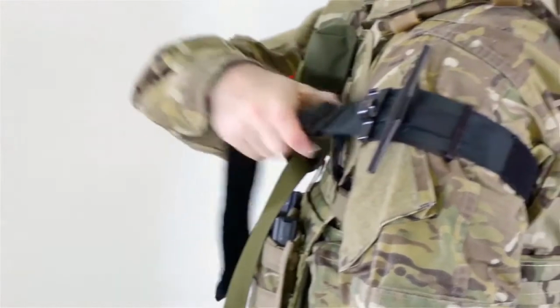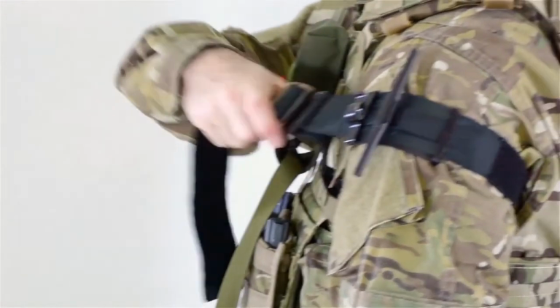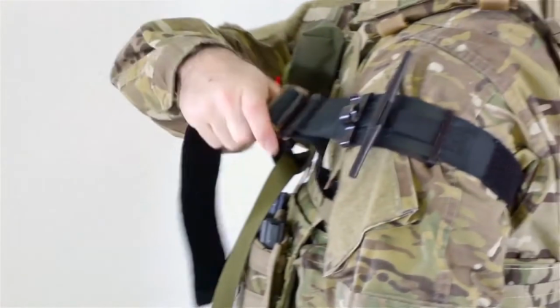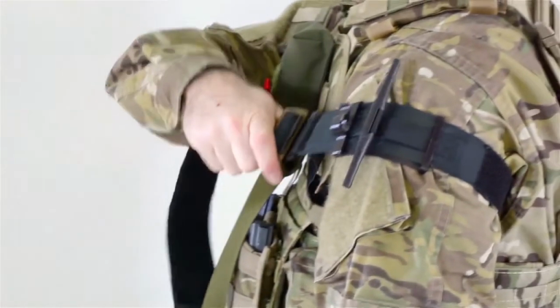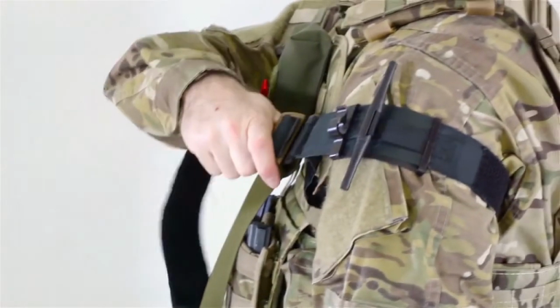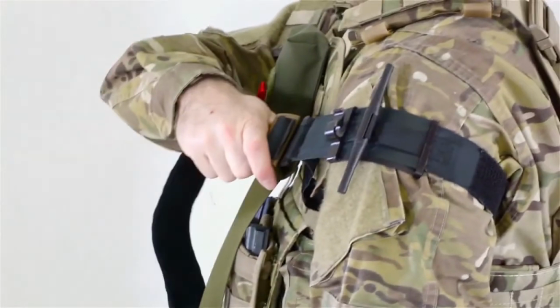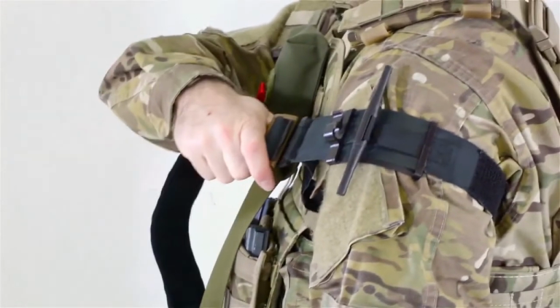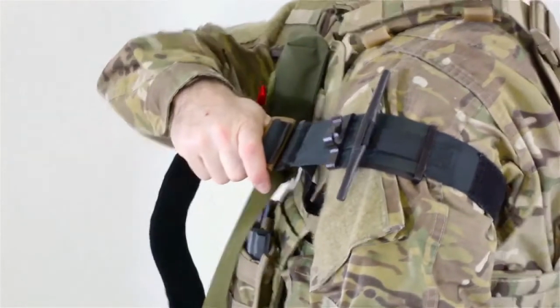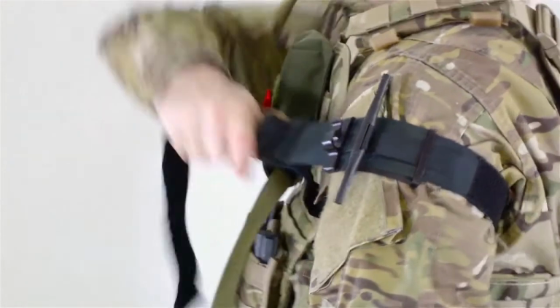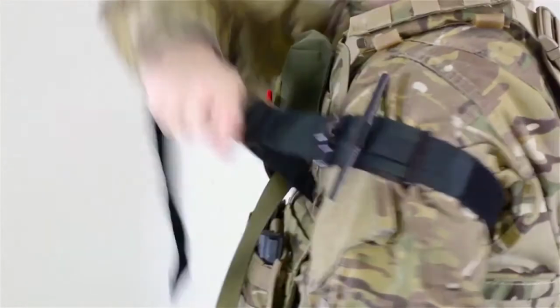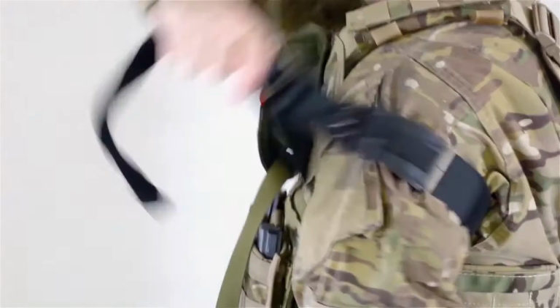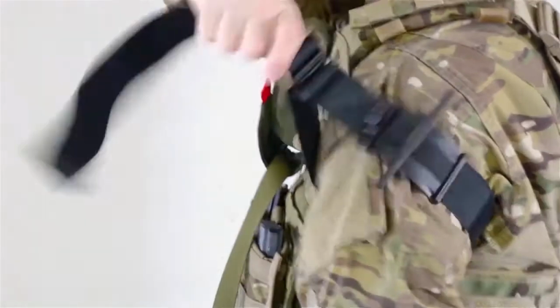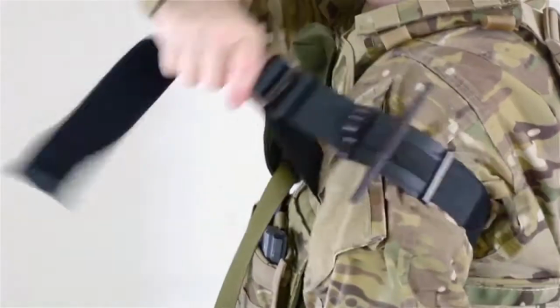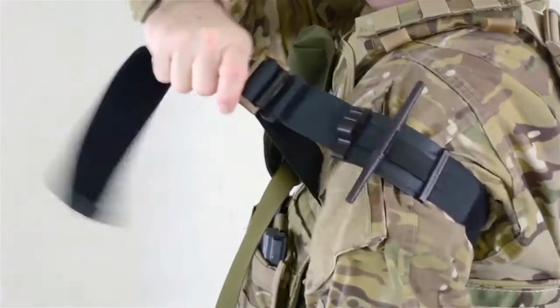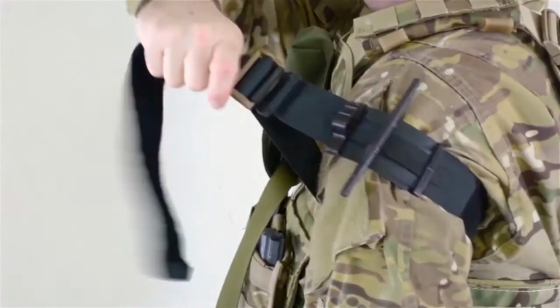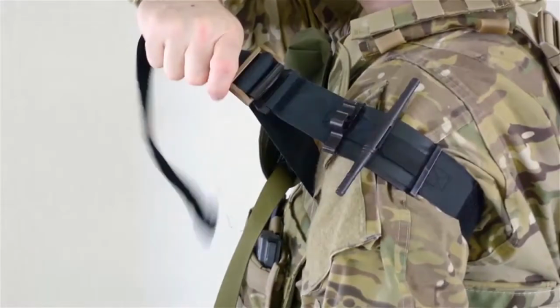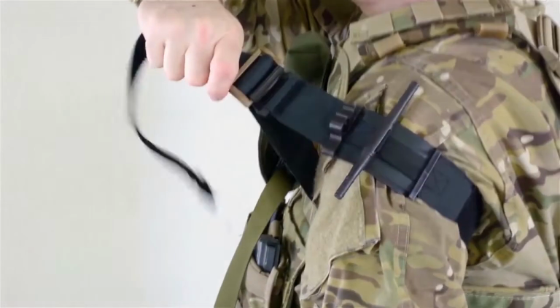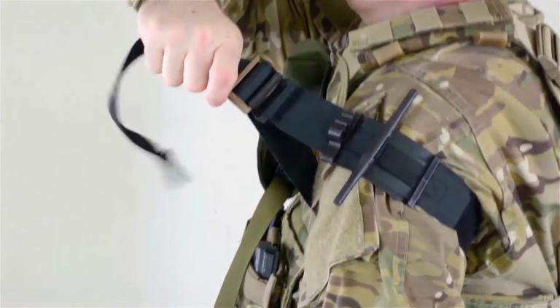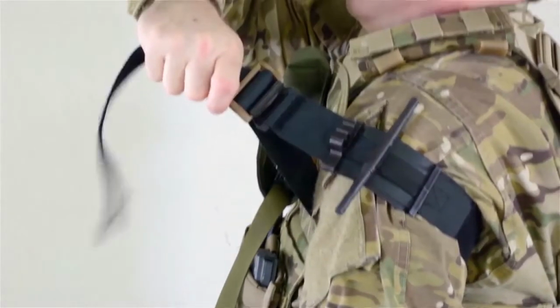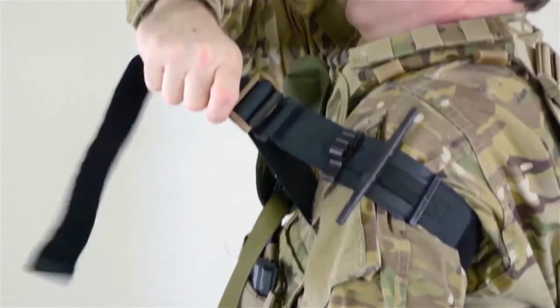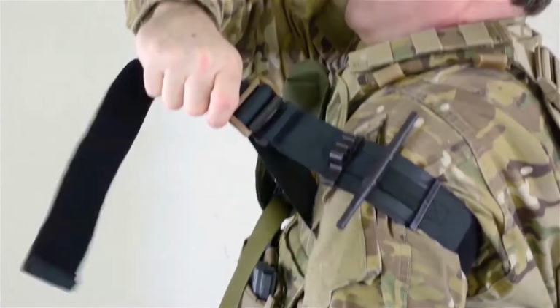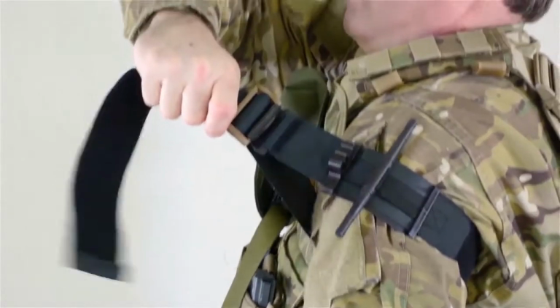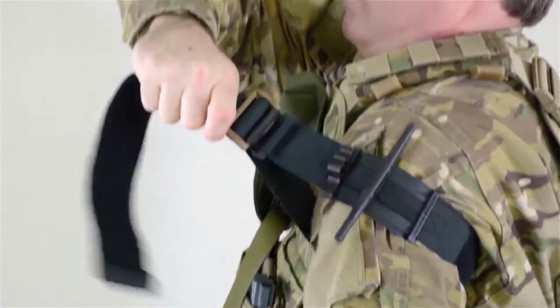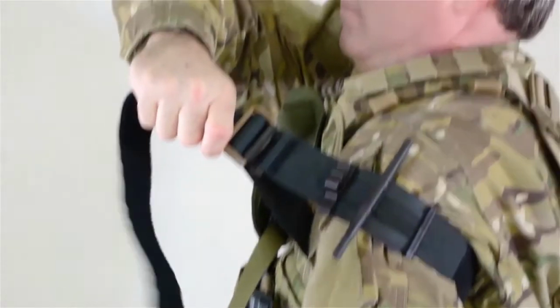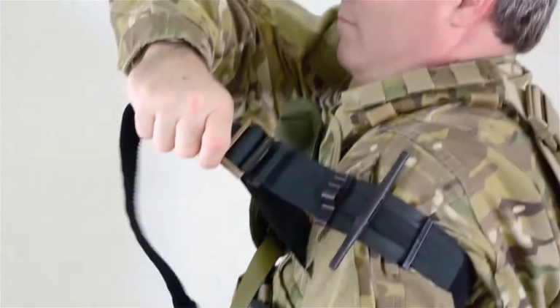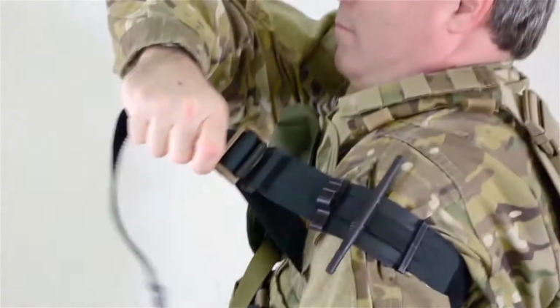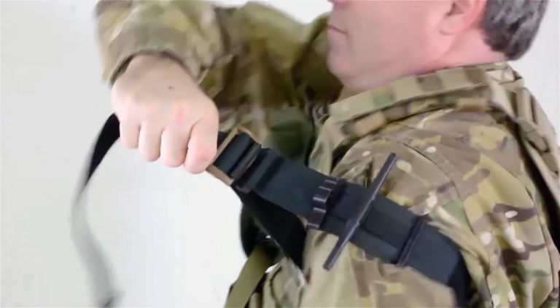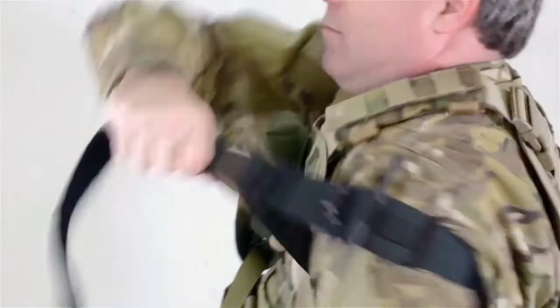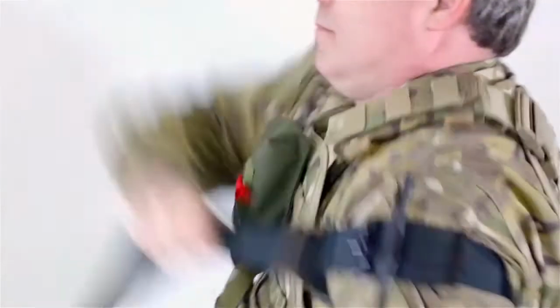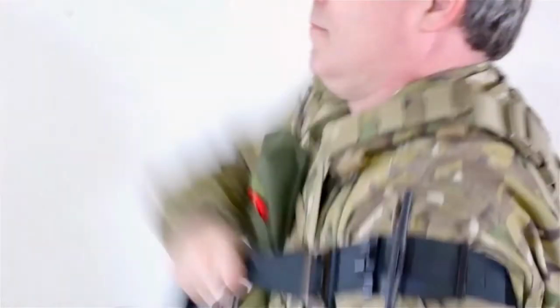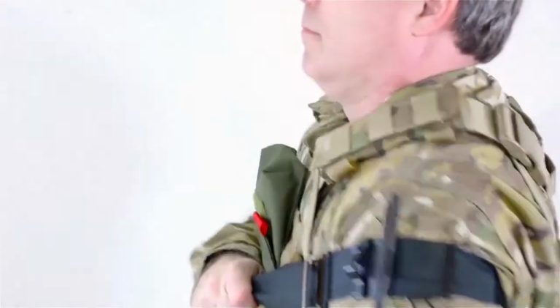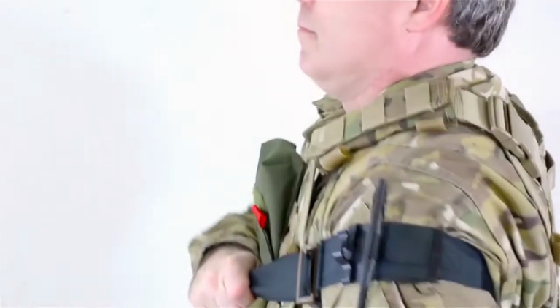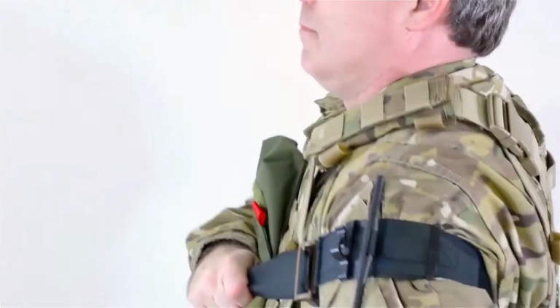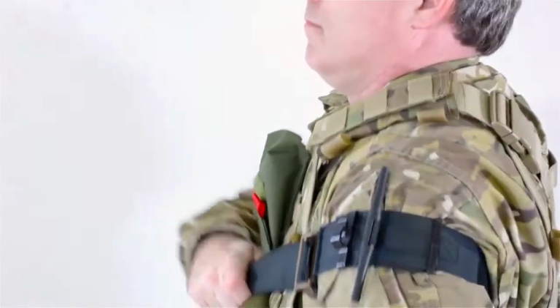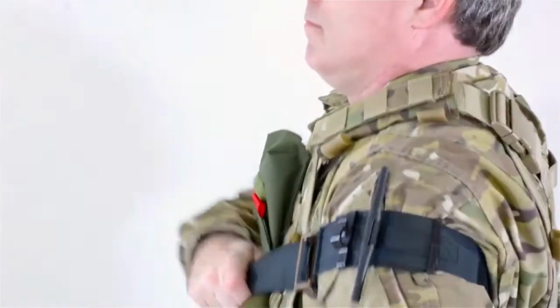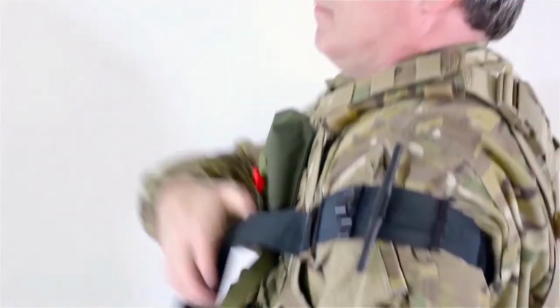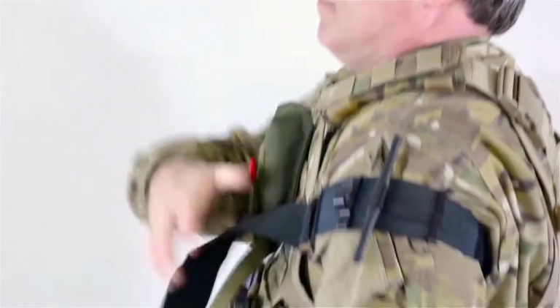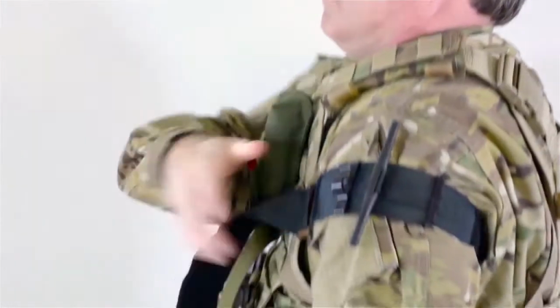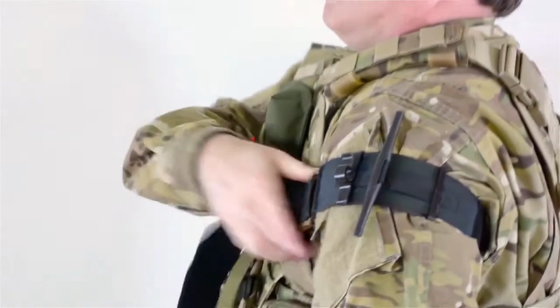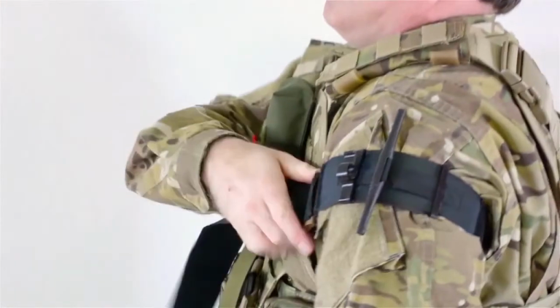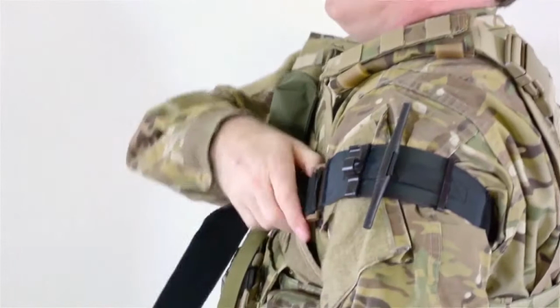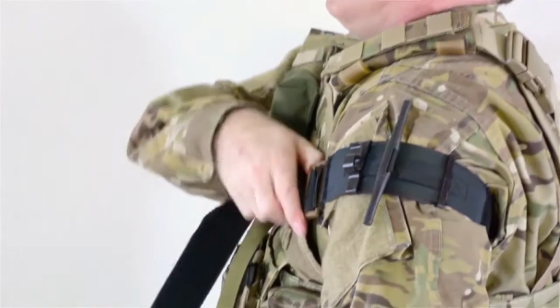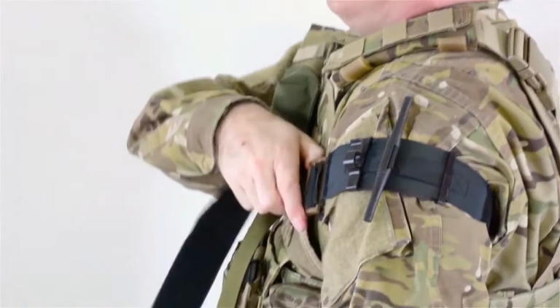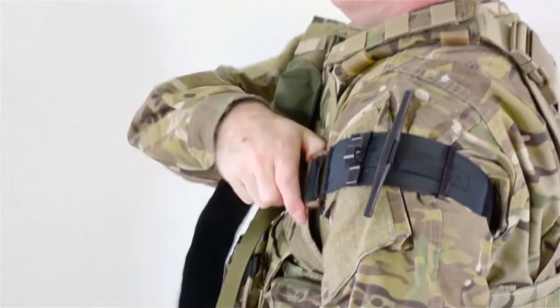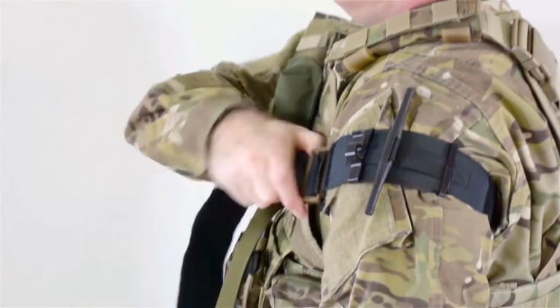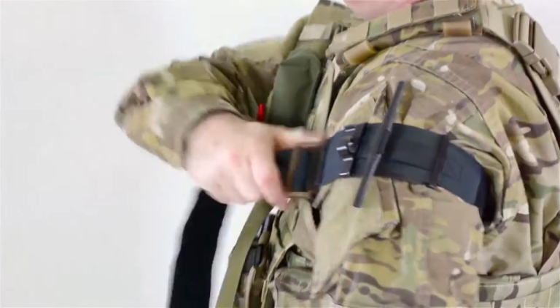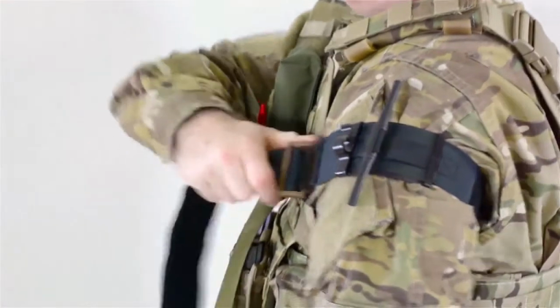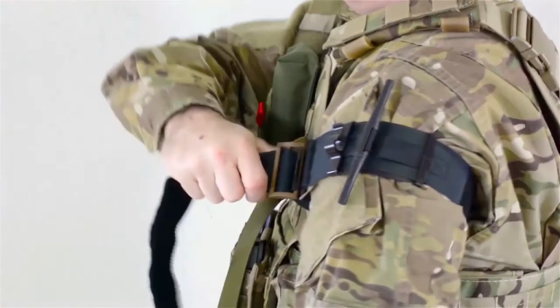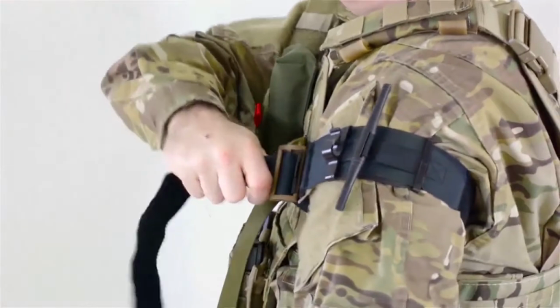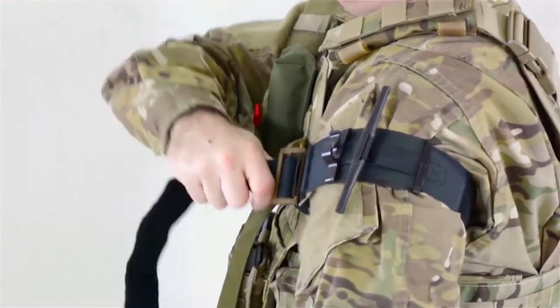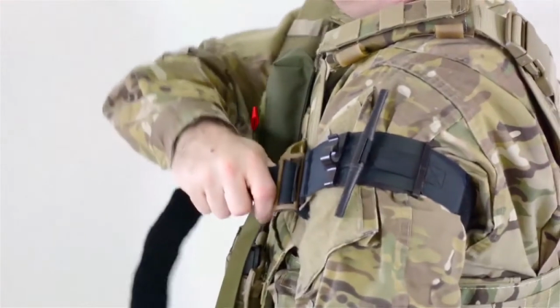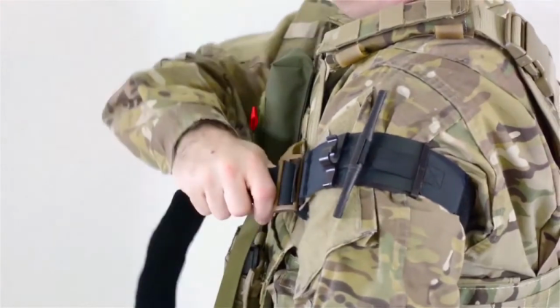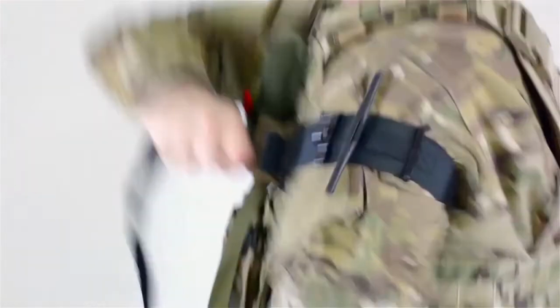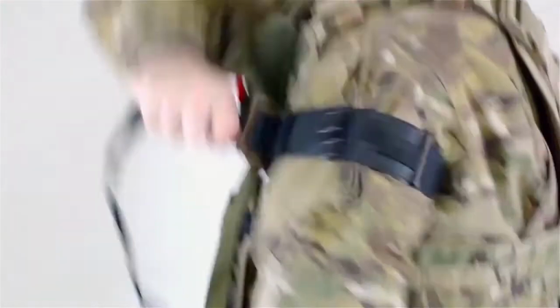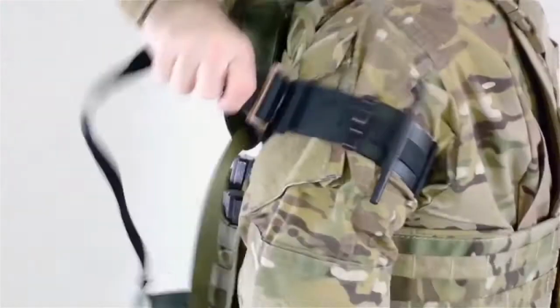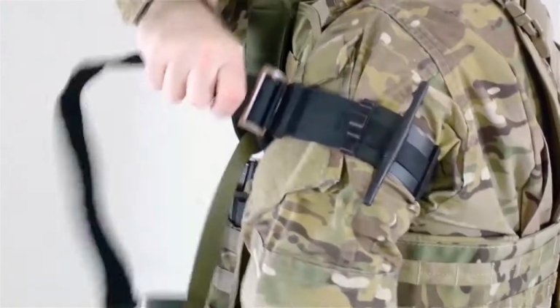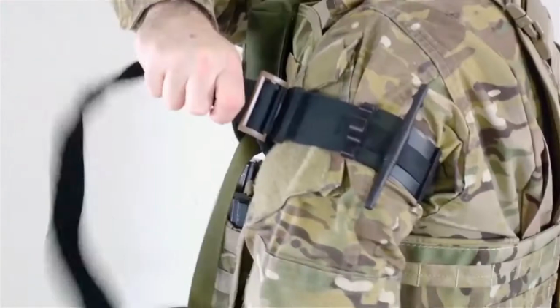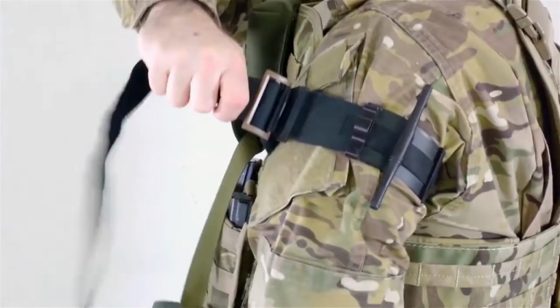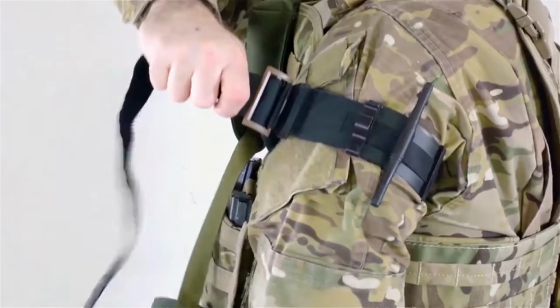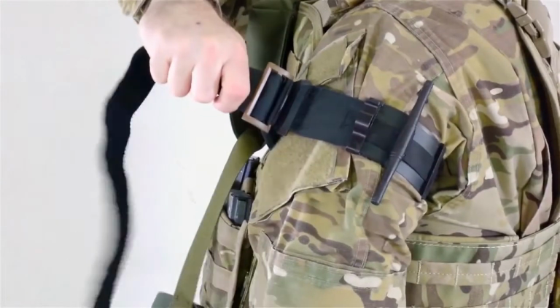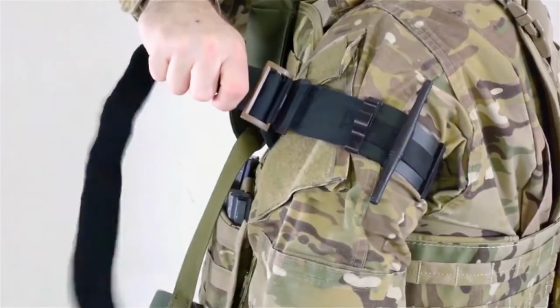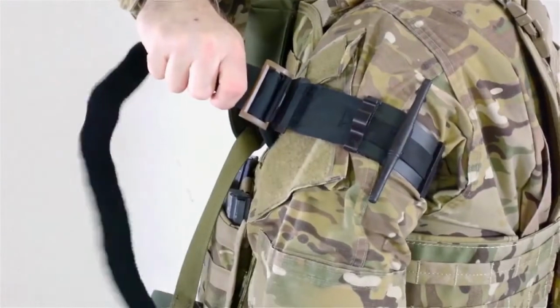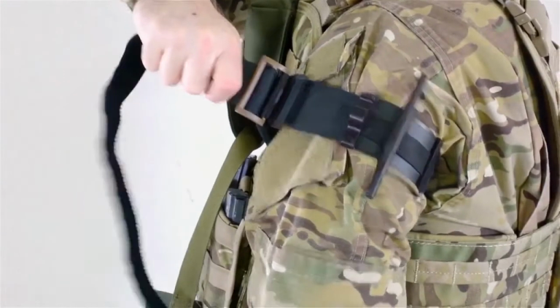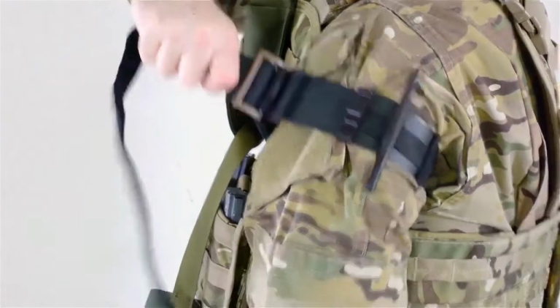Firmly pull up, out, and away from the body and then downward in a quick ratcheting motion. Repeat this step until snug around the extremity.